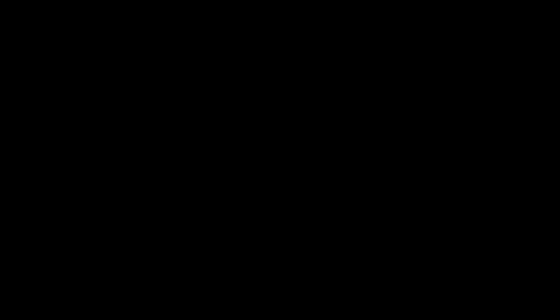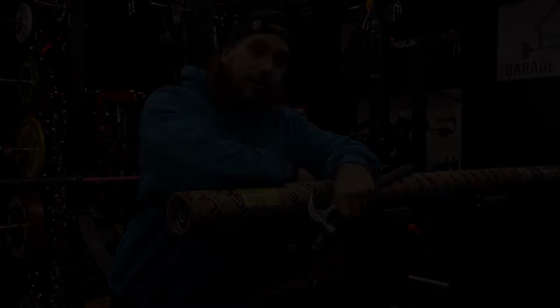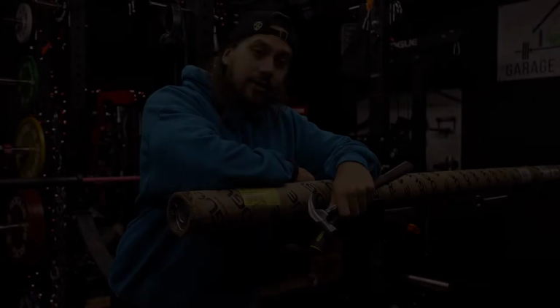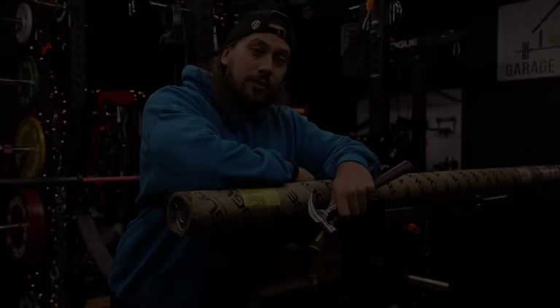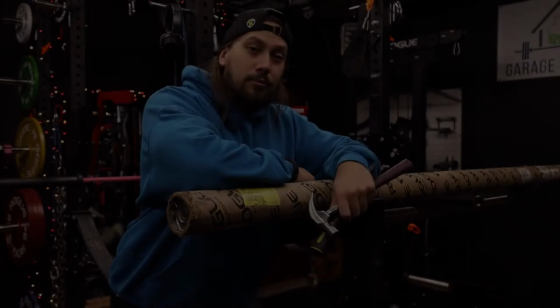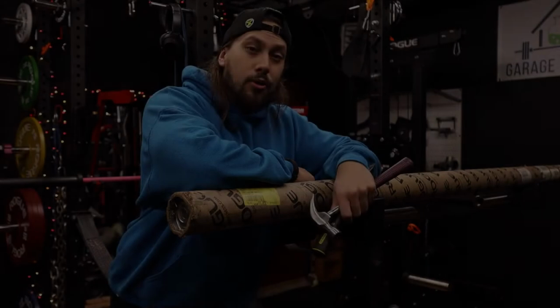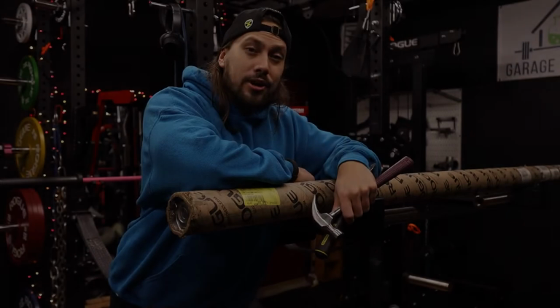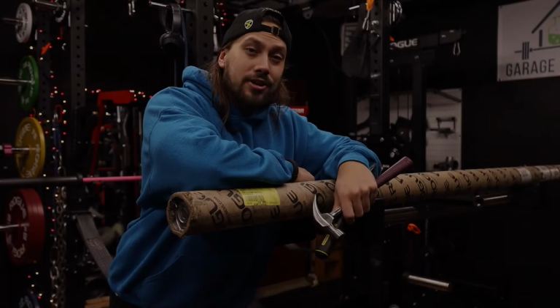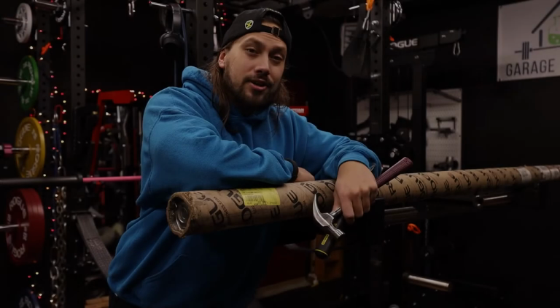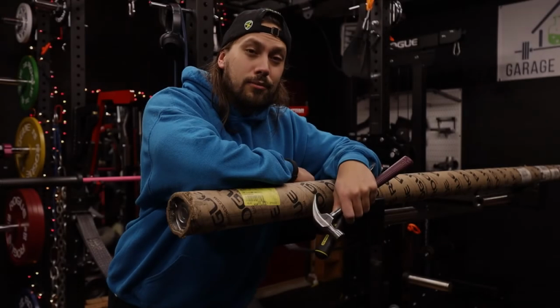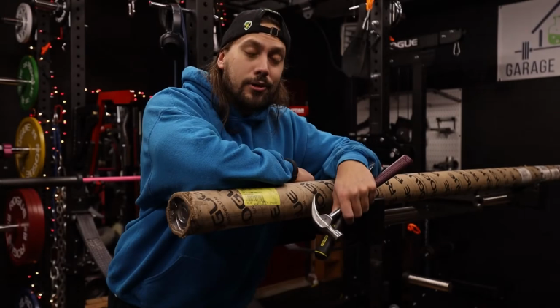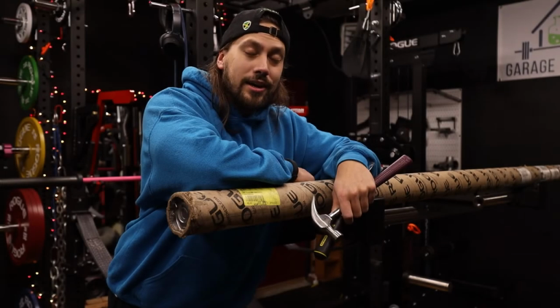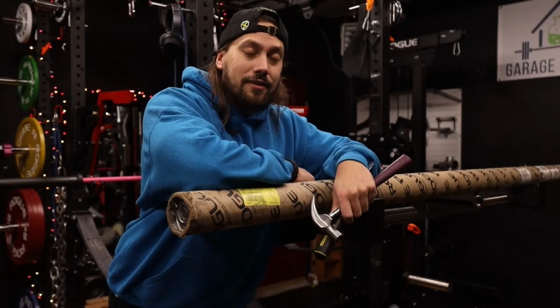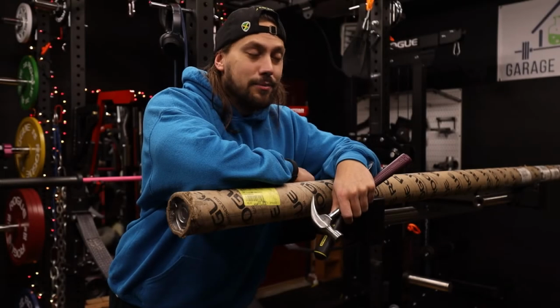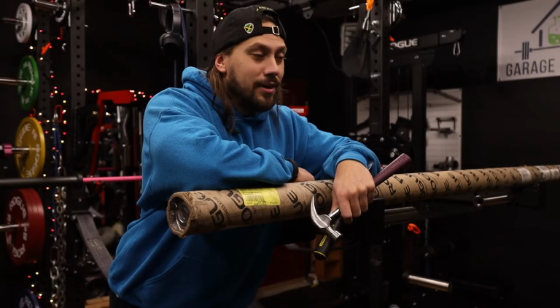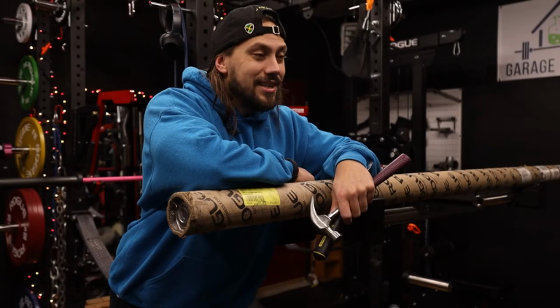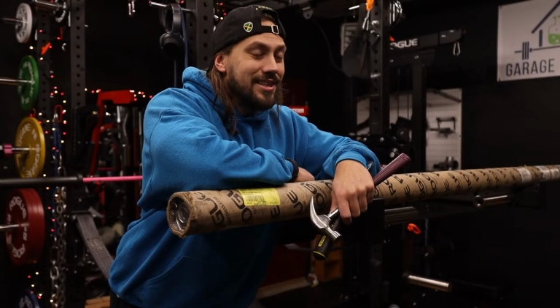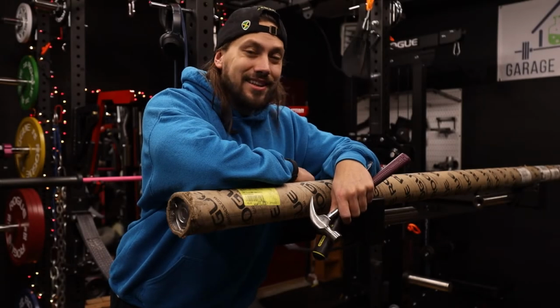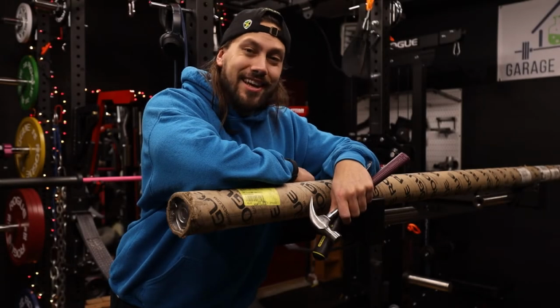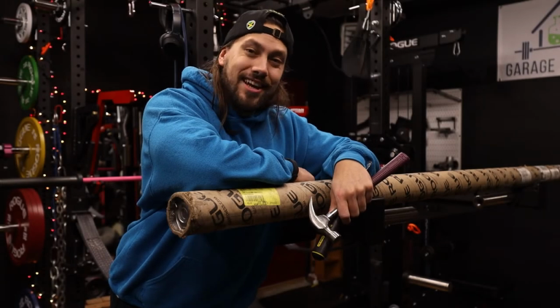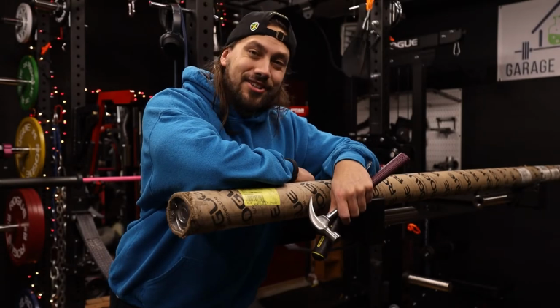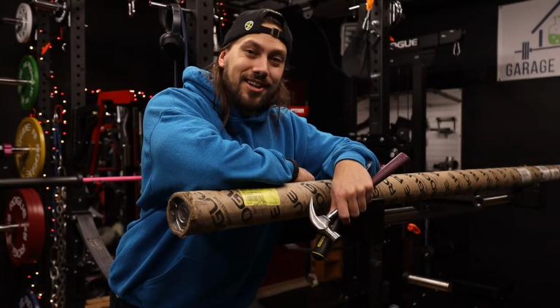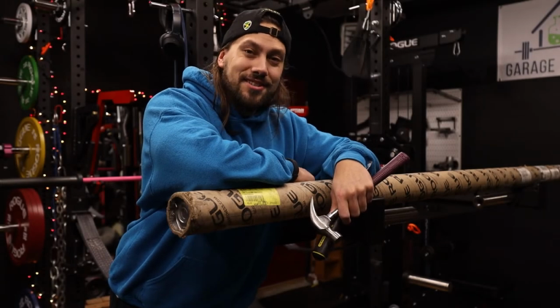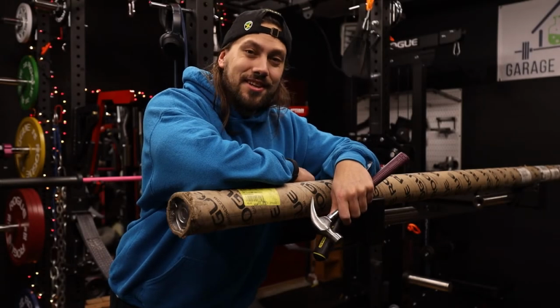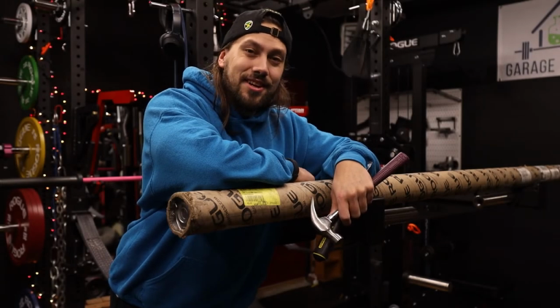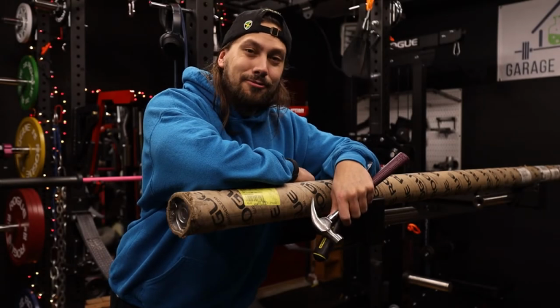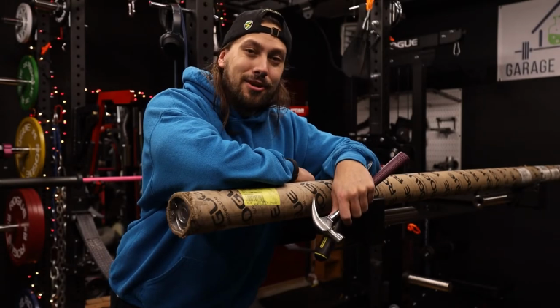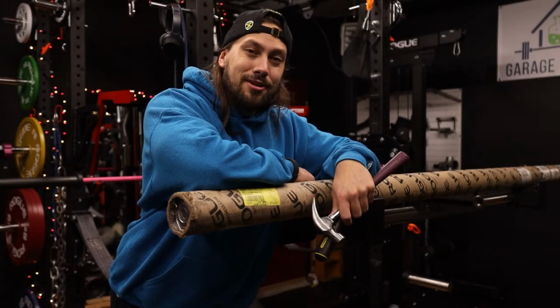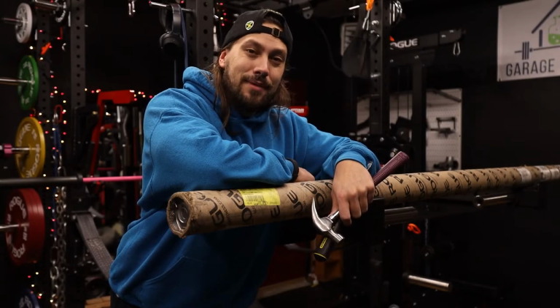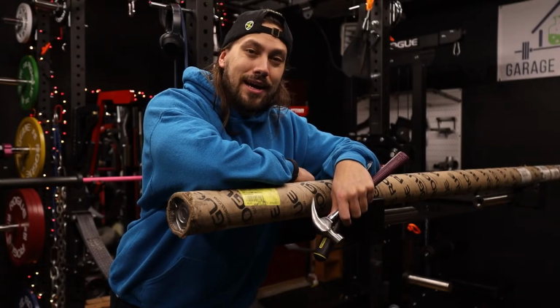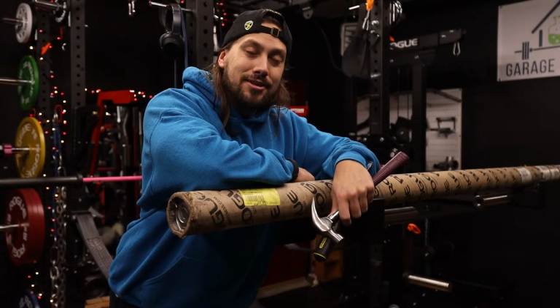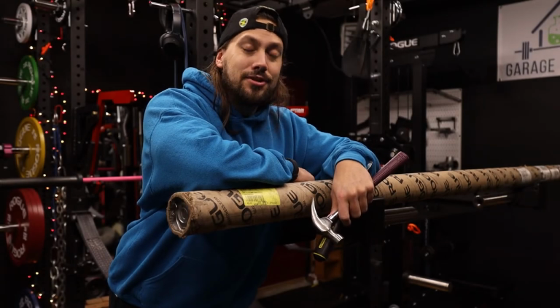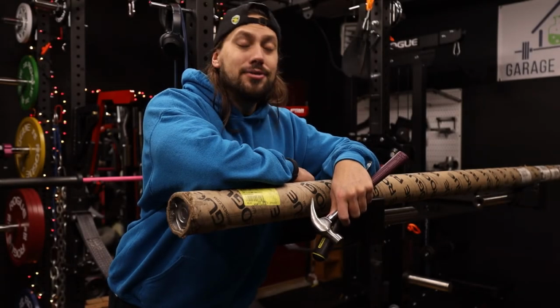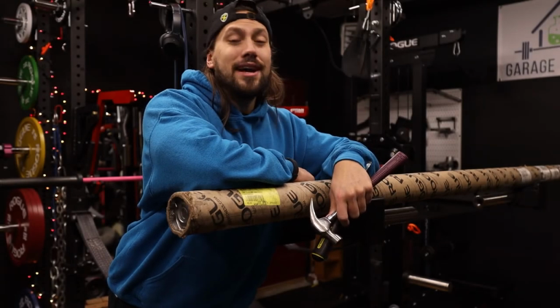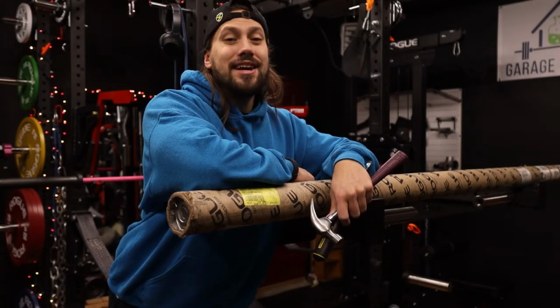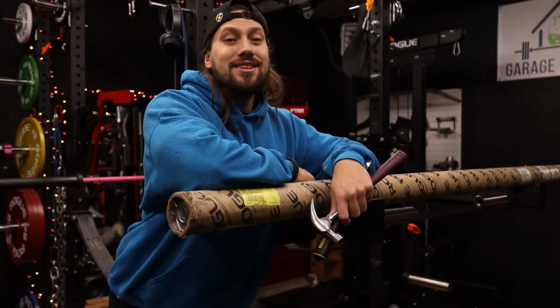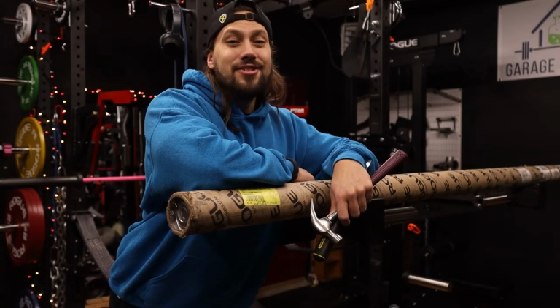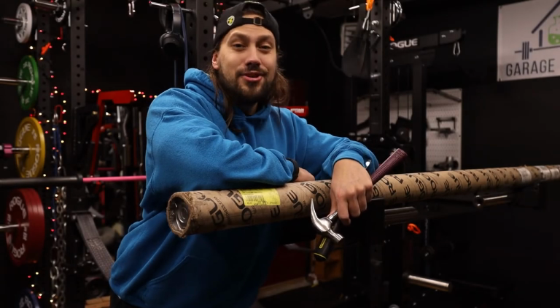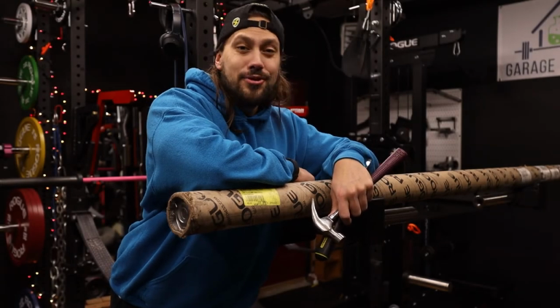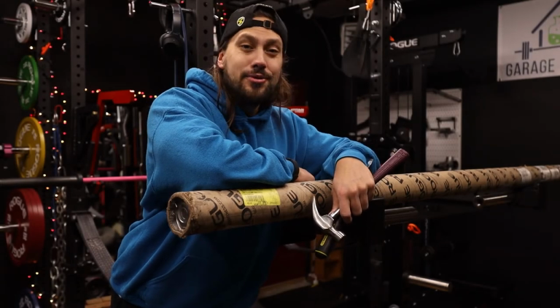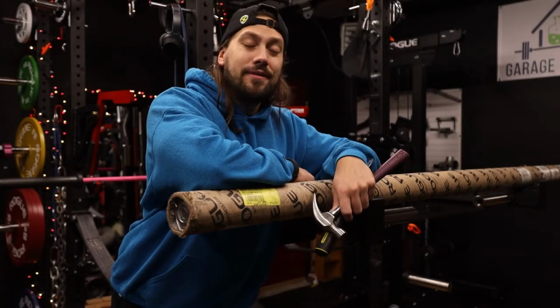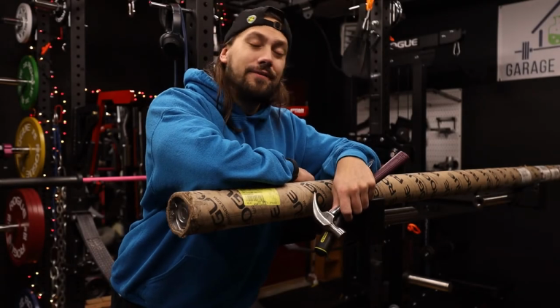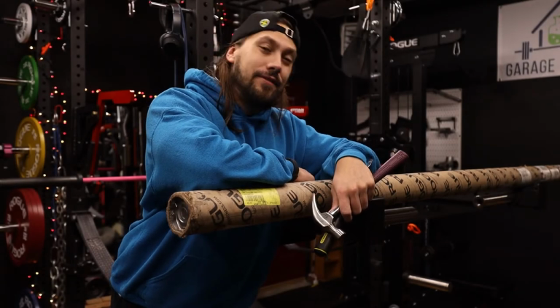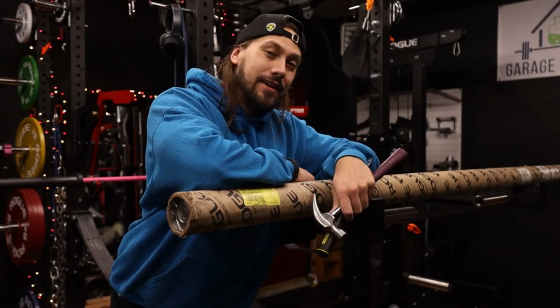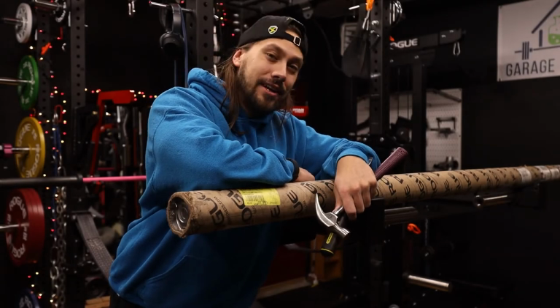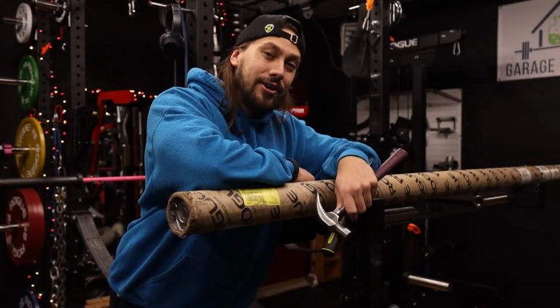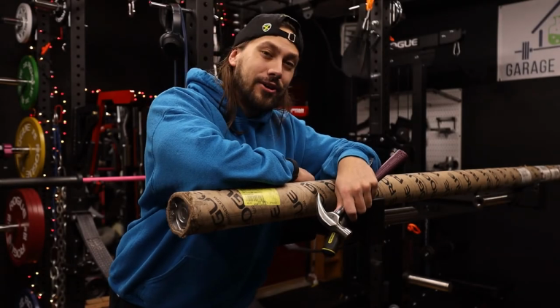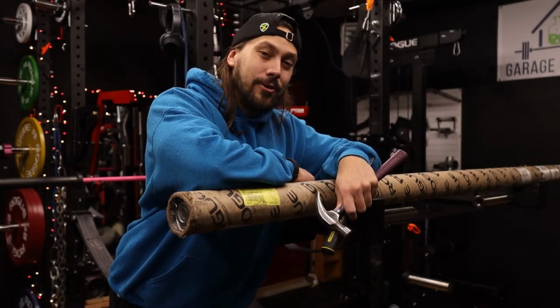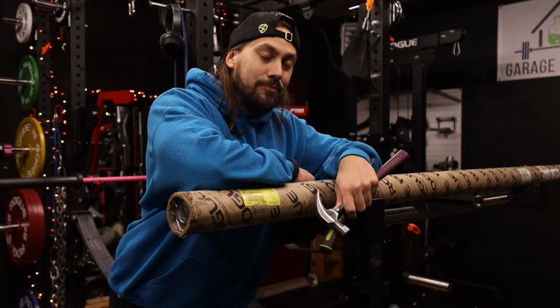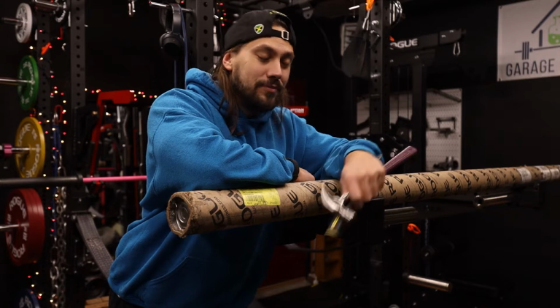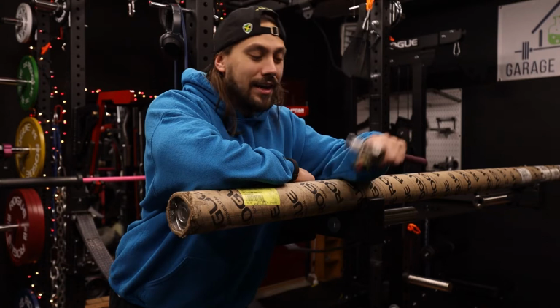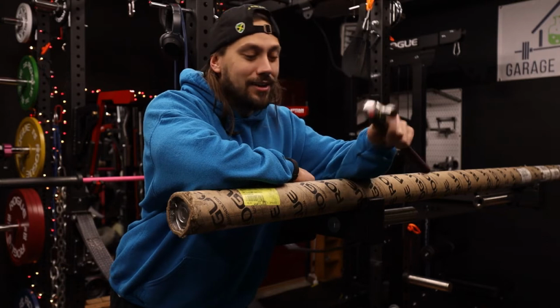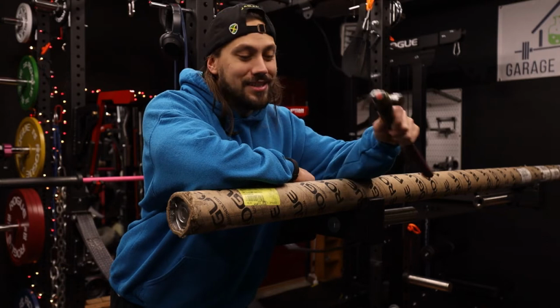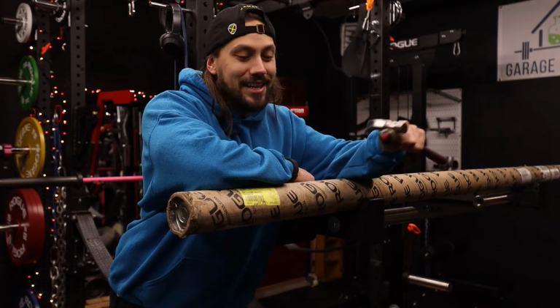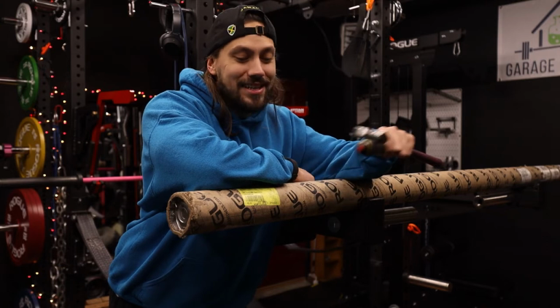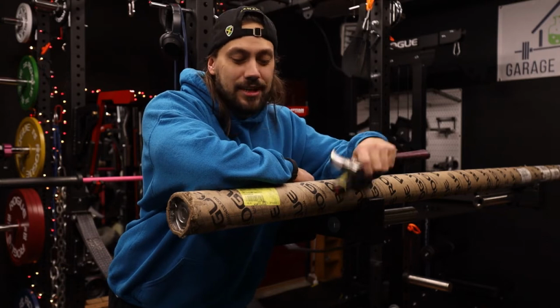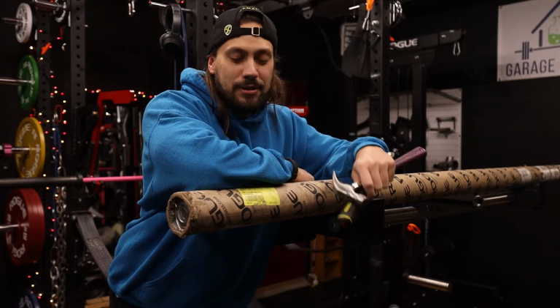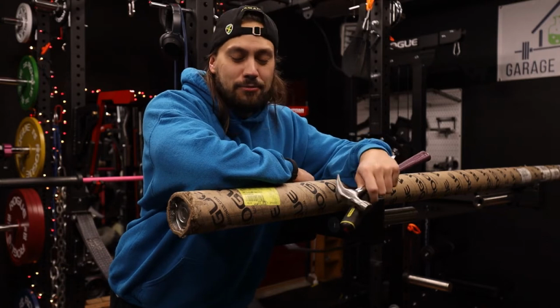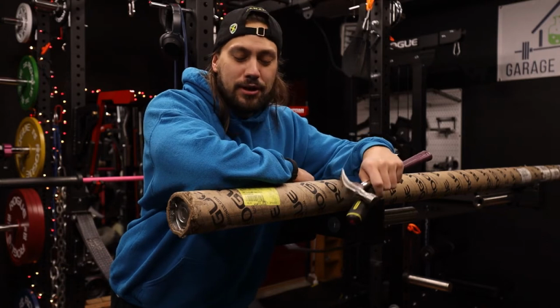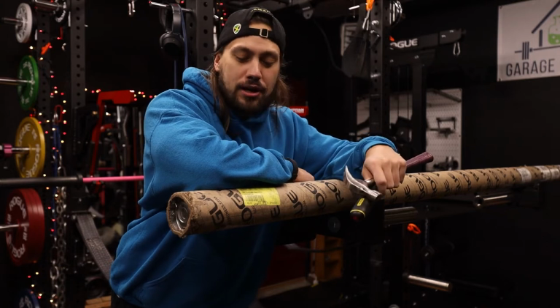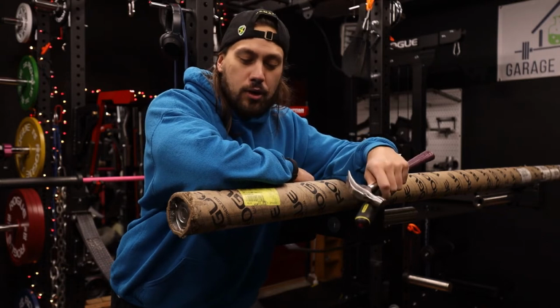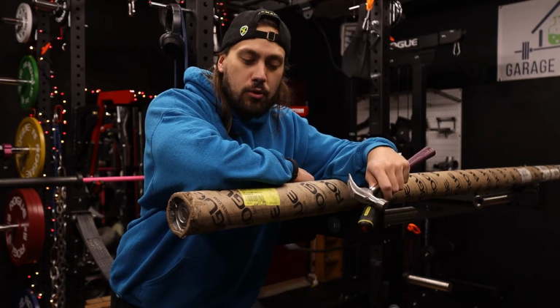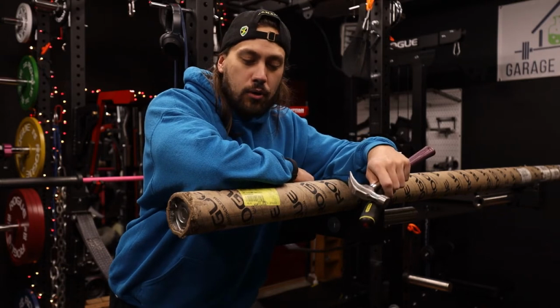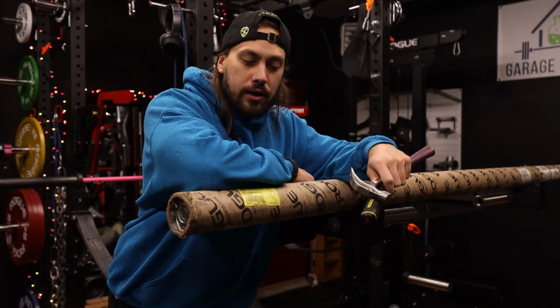Good morning everybody. Dylan K. Johnson here. Welcome back to a new video. Today is going to be a pretty quick one.